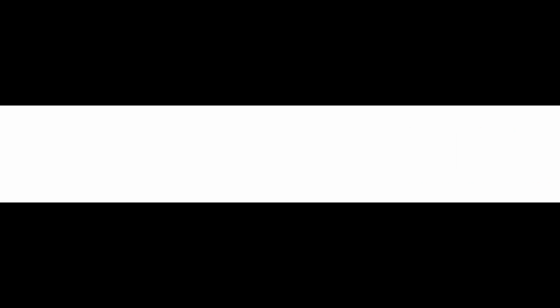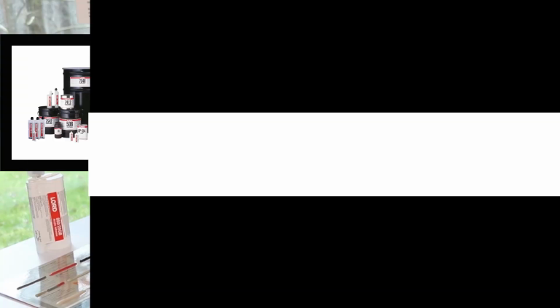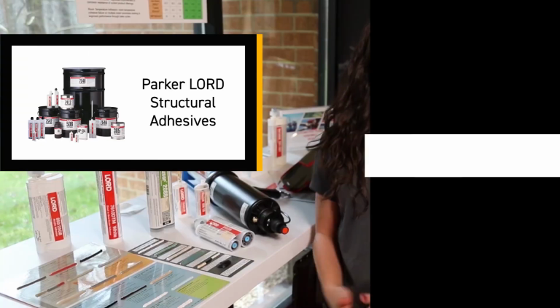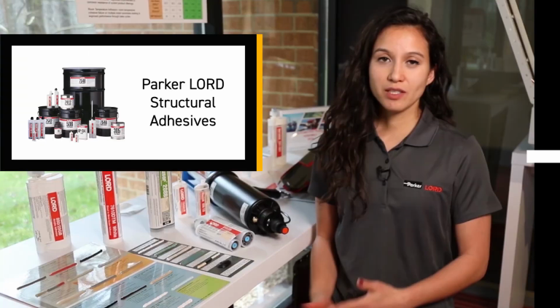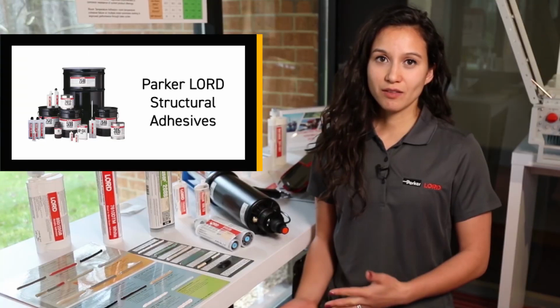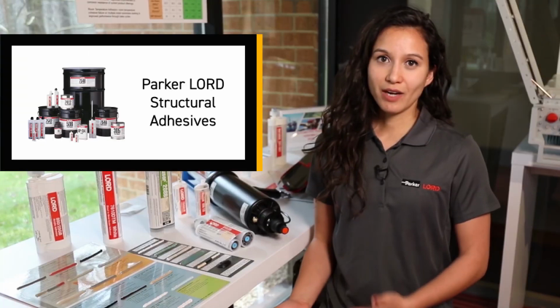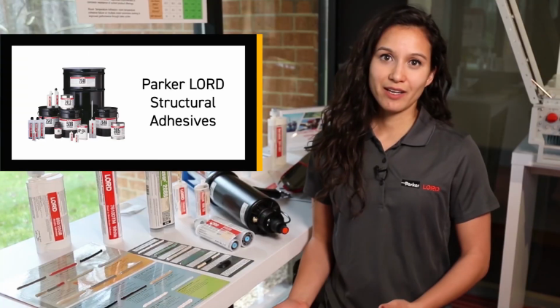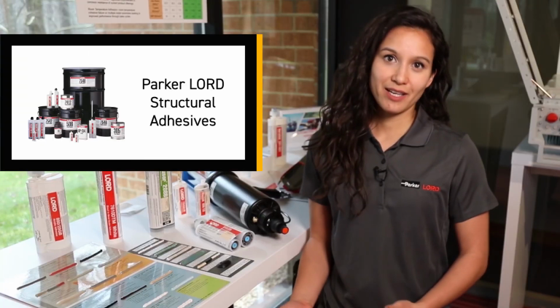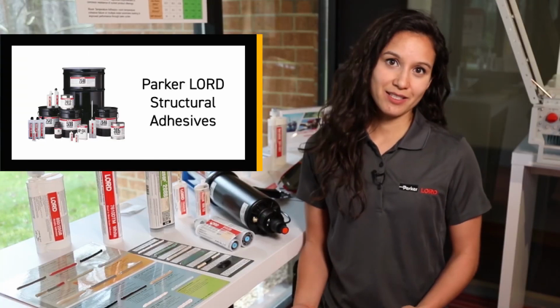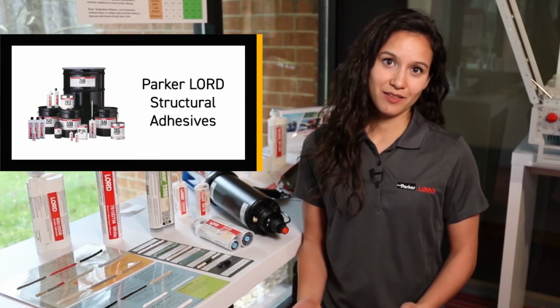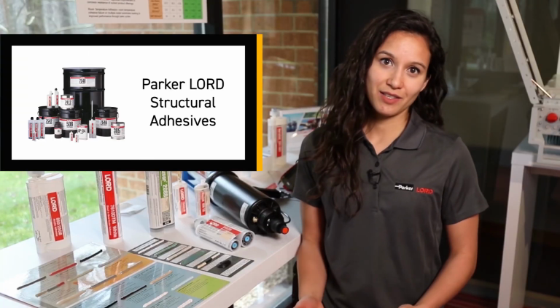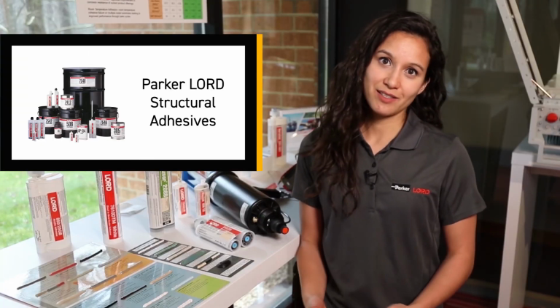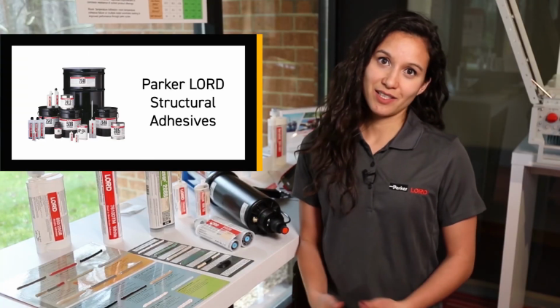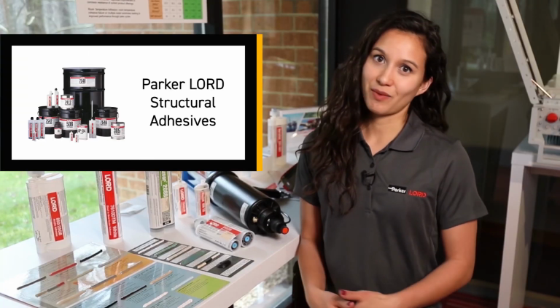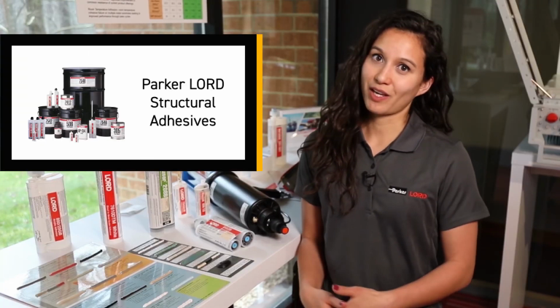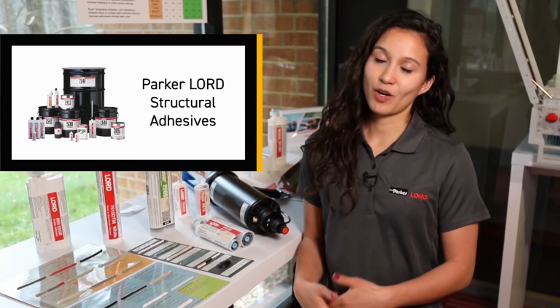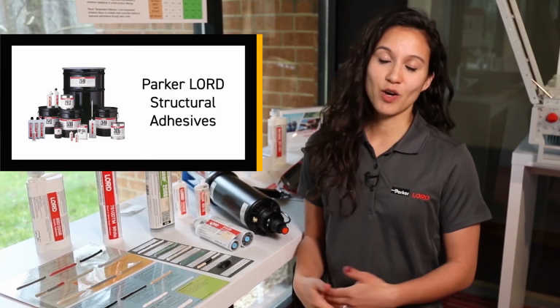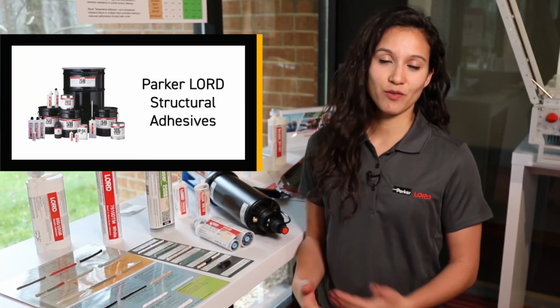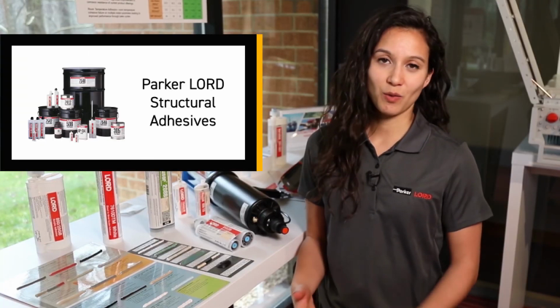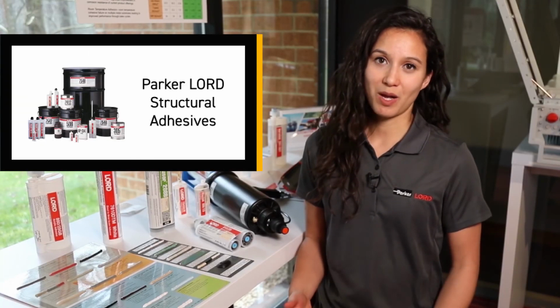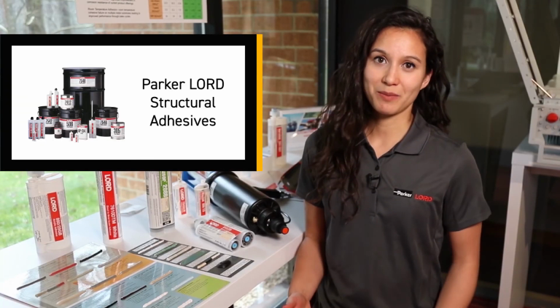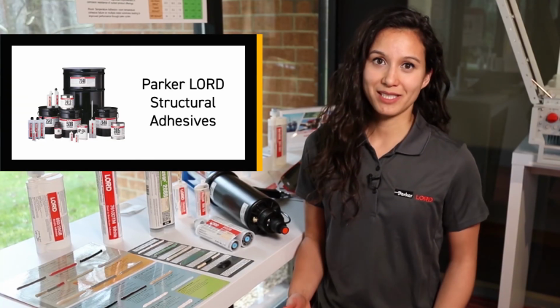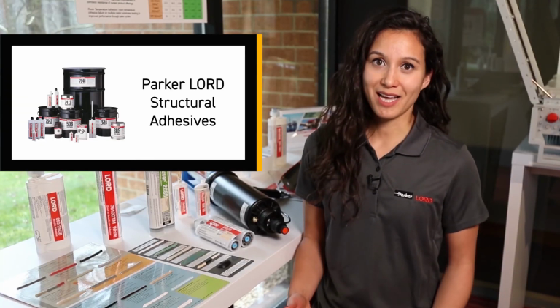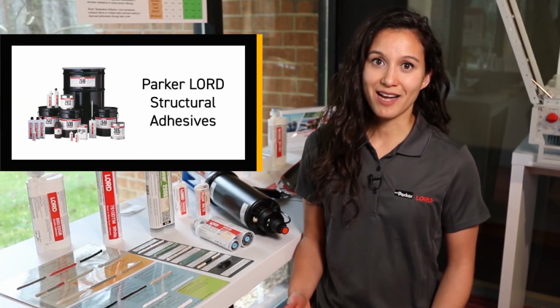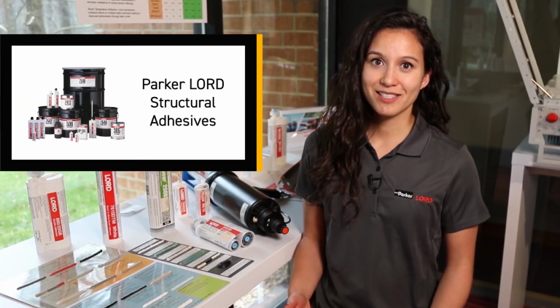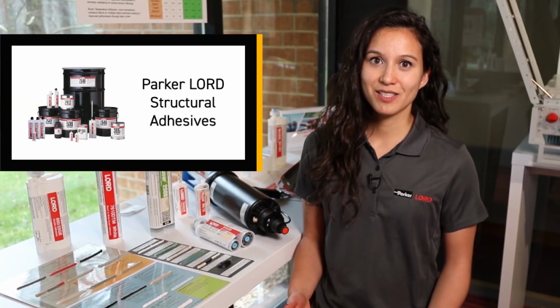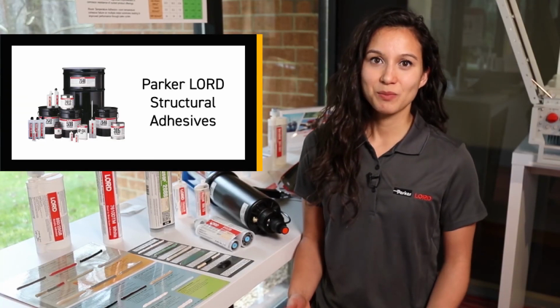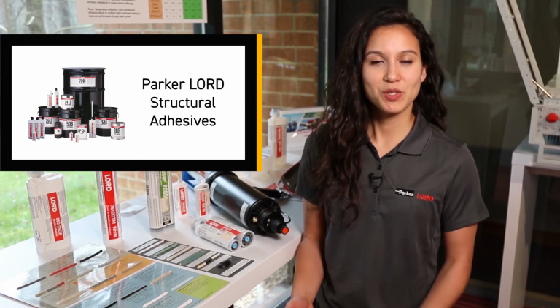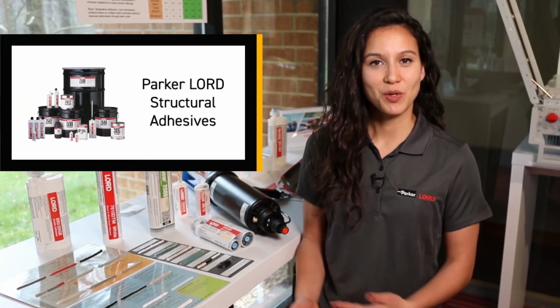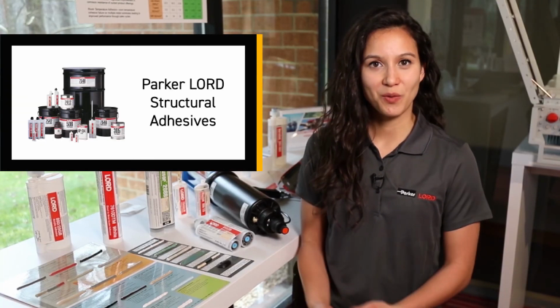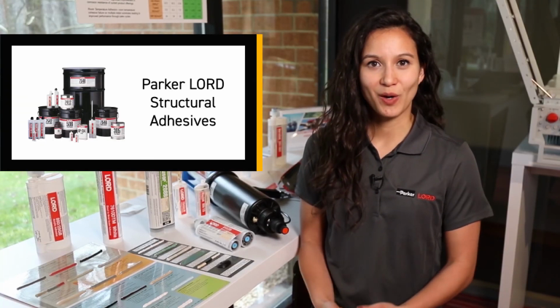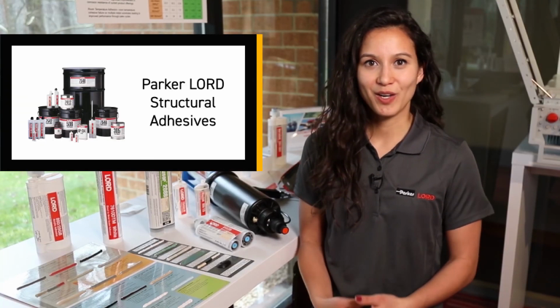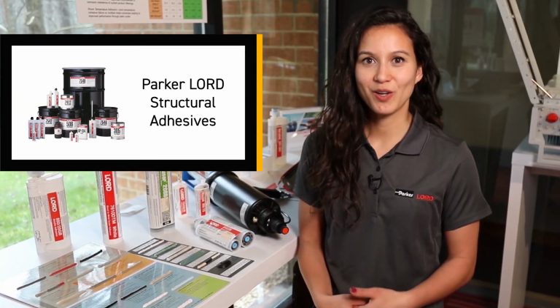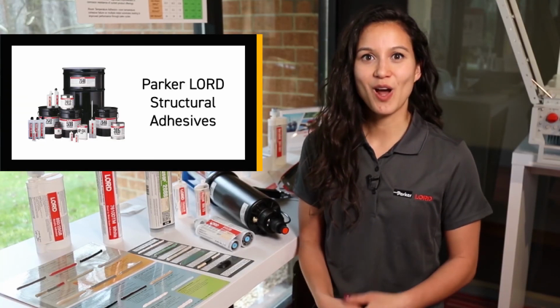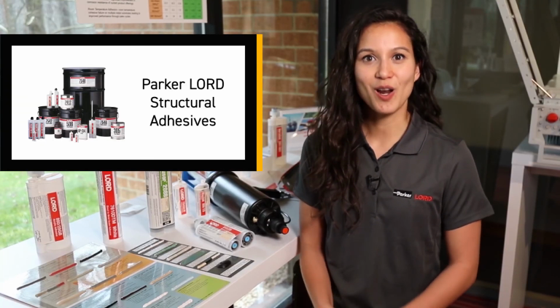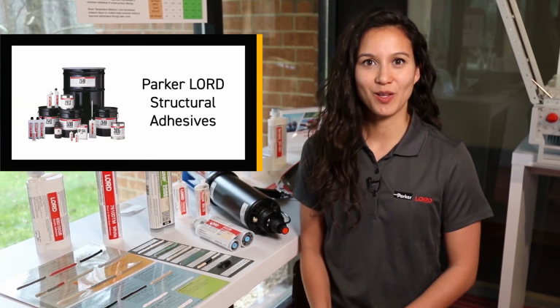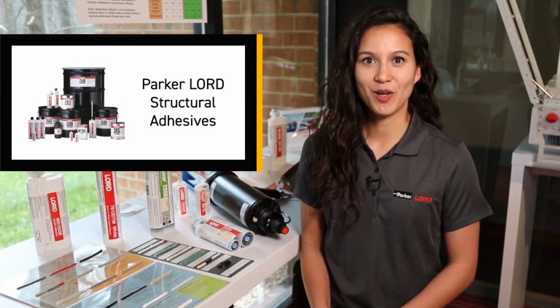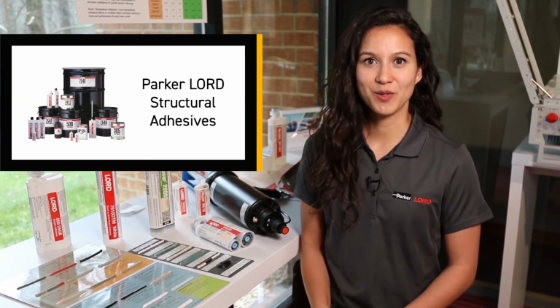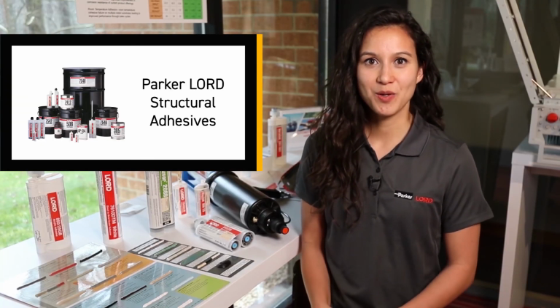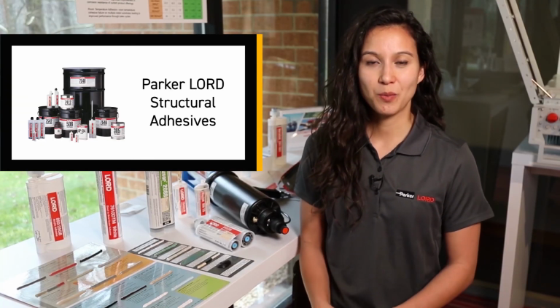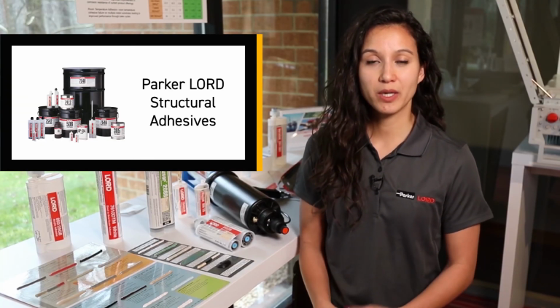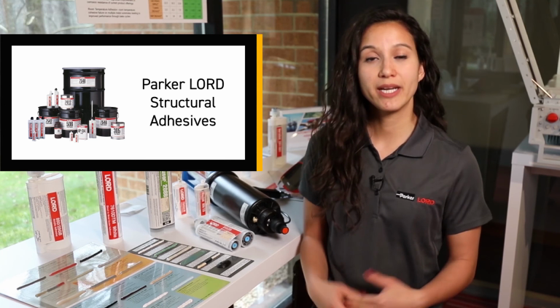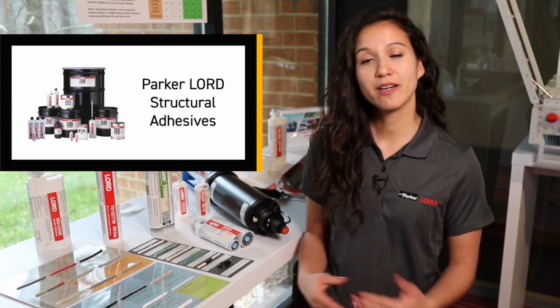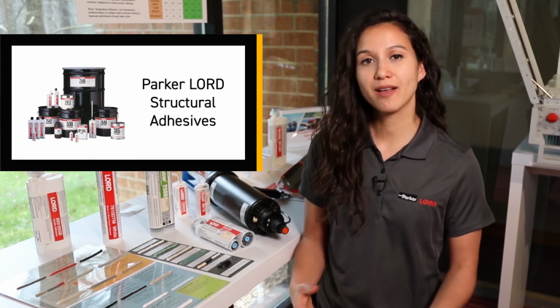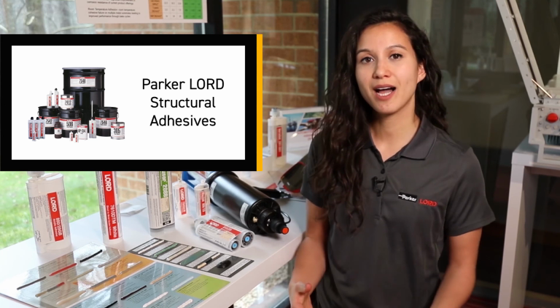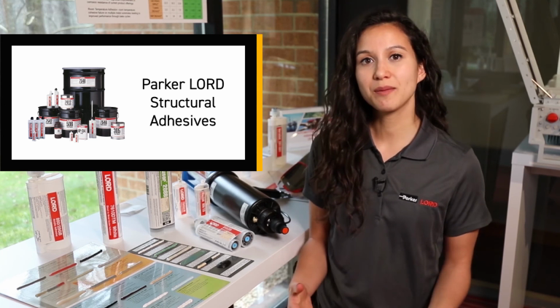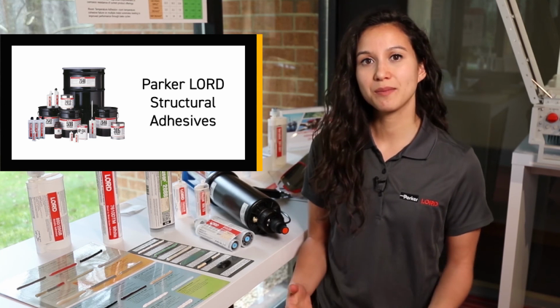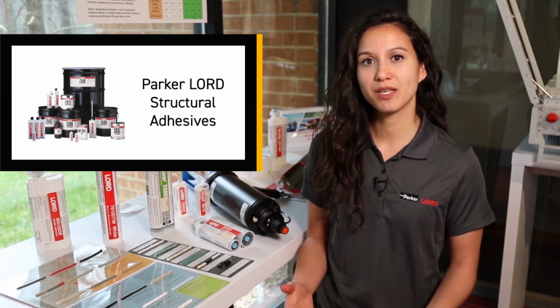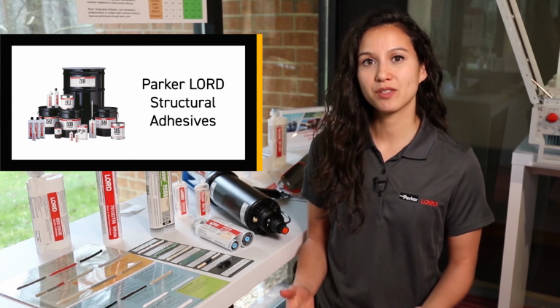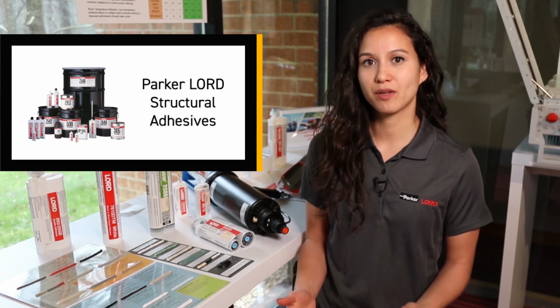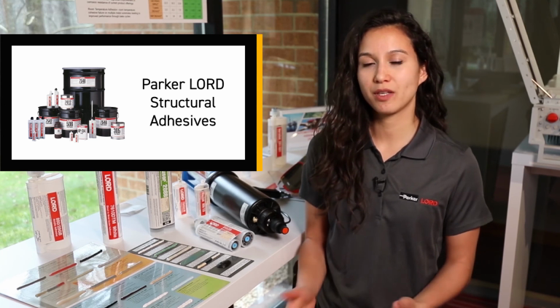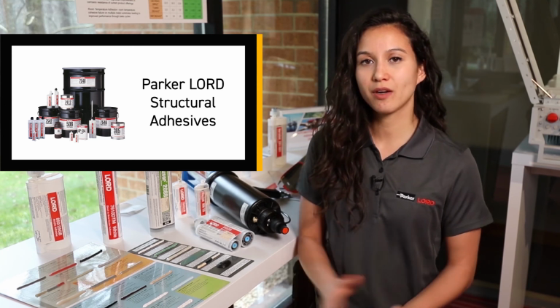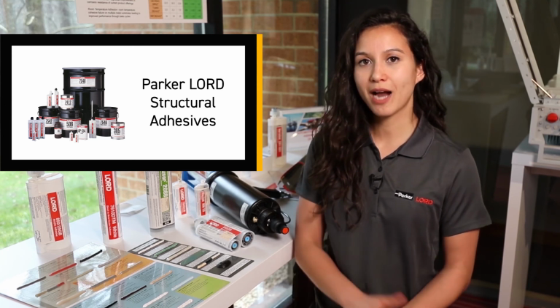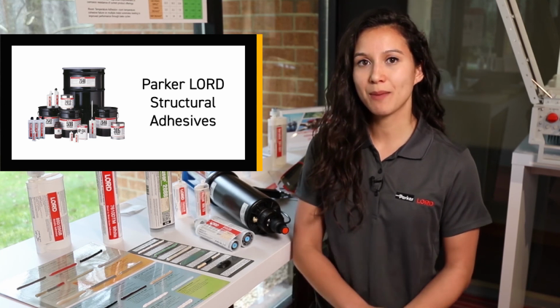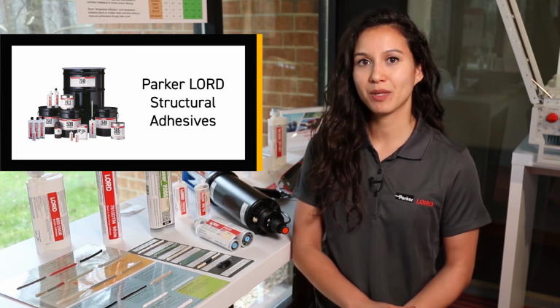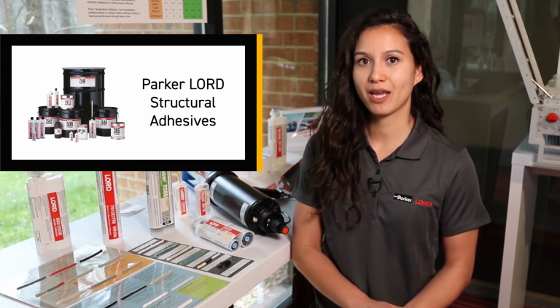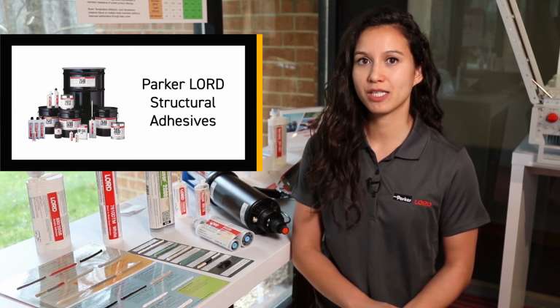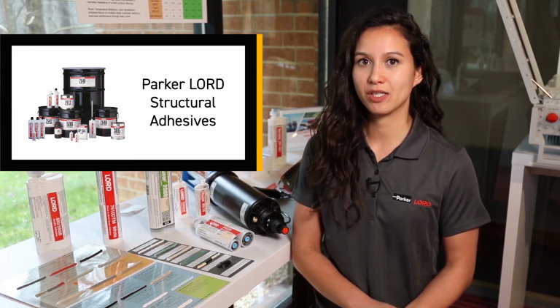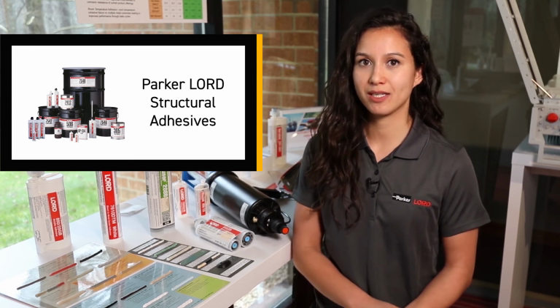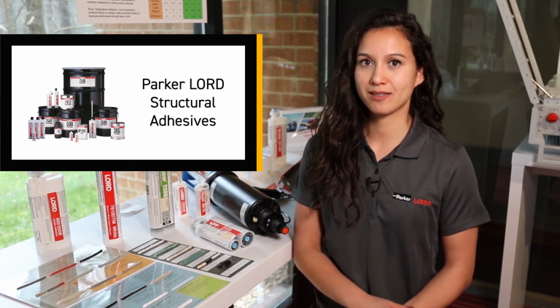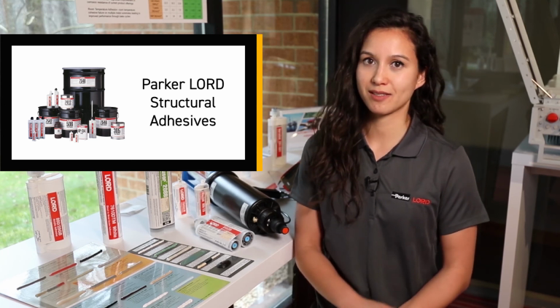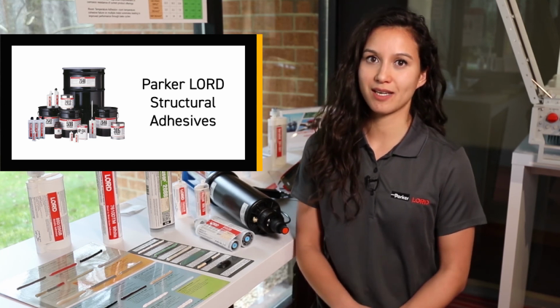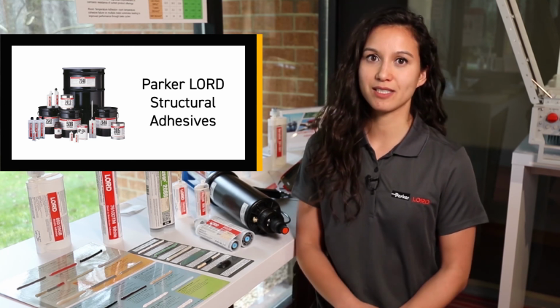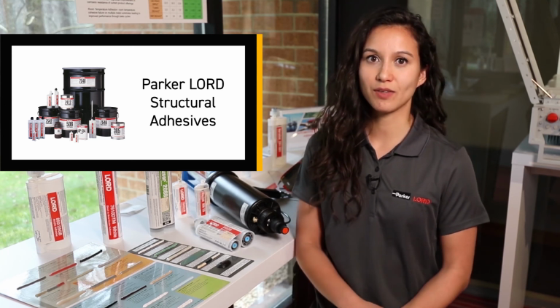Choosing the right adhesive can seem like an overwhelming task, but don't worry, you're not alone. We're here to help make sure that your application is successful.